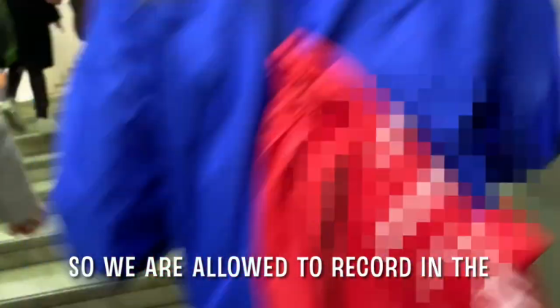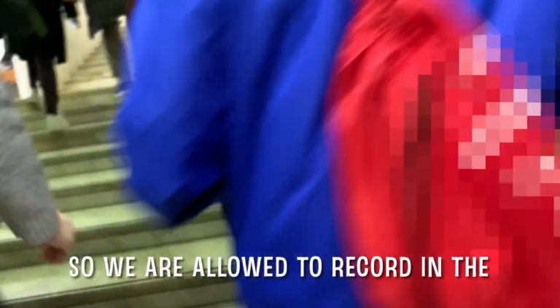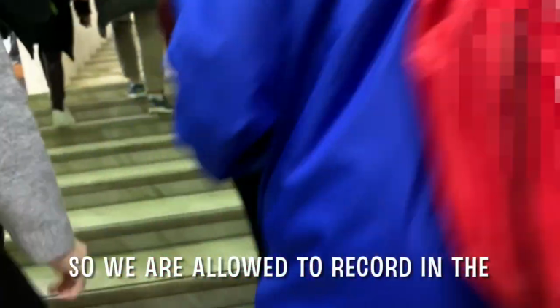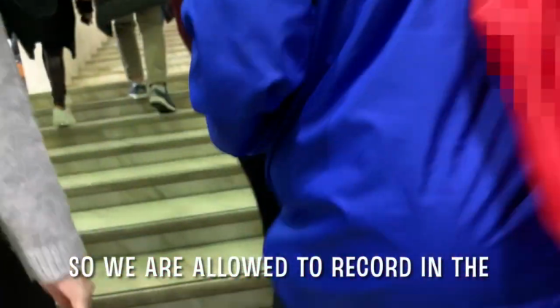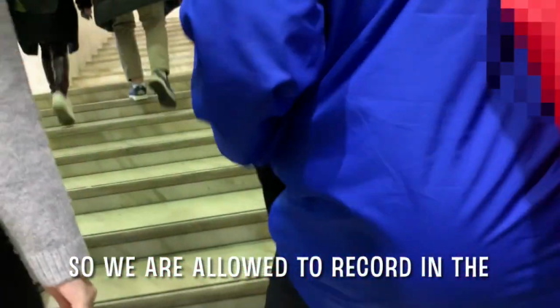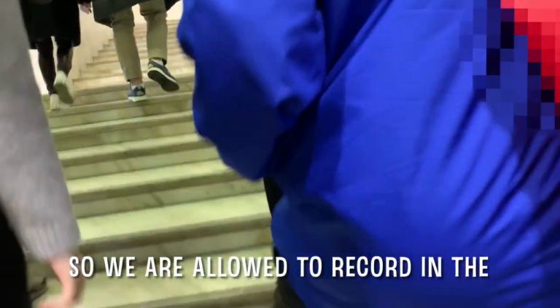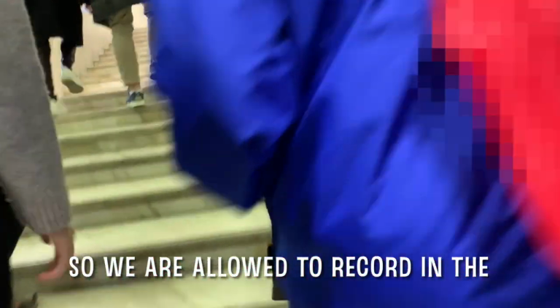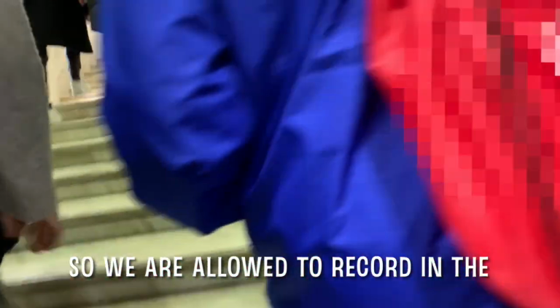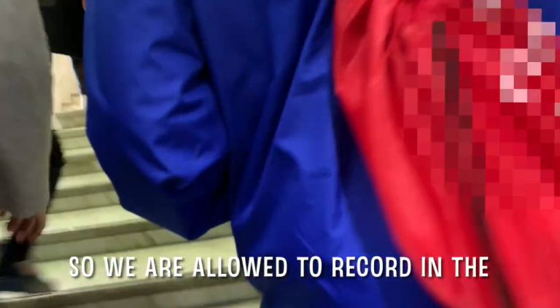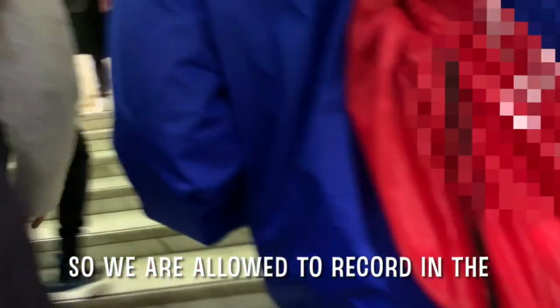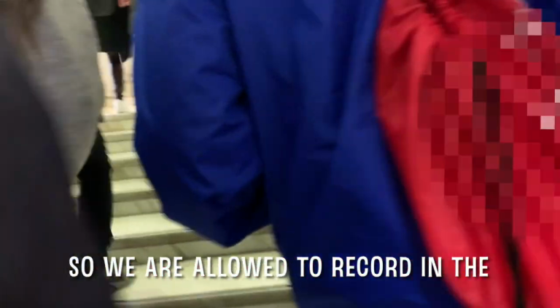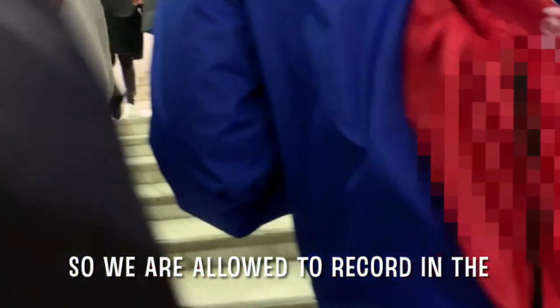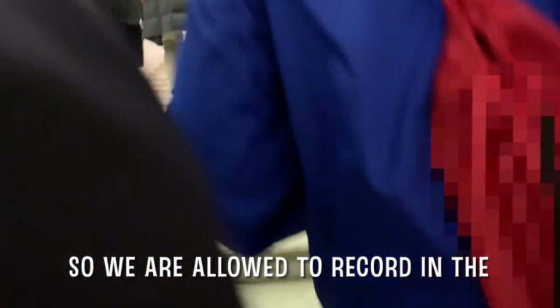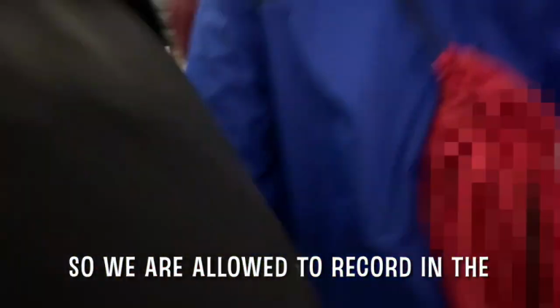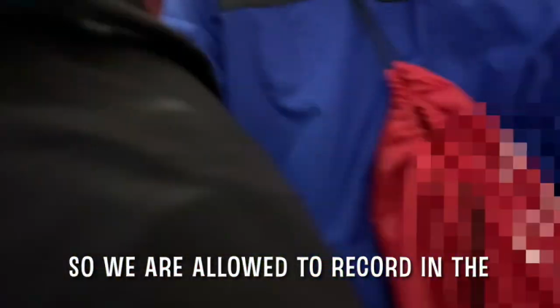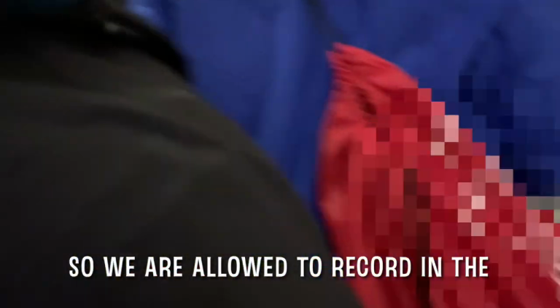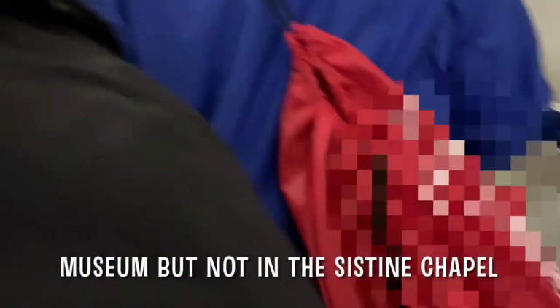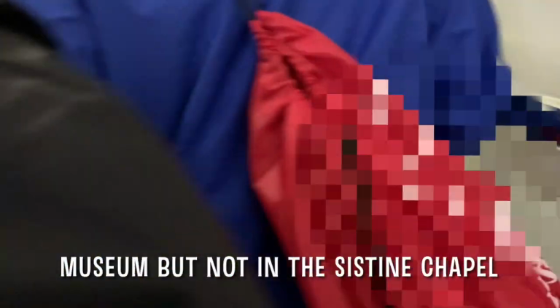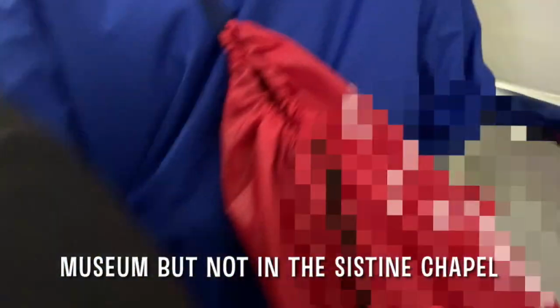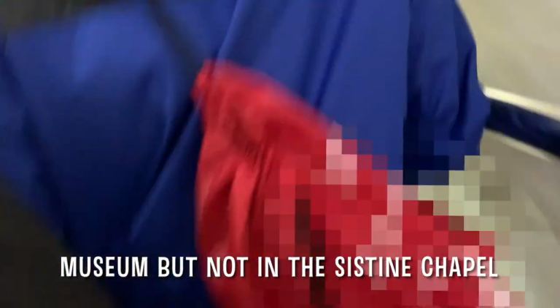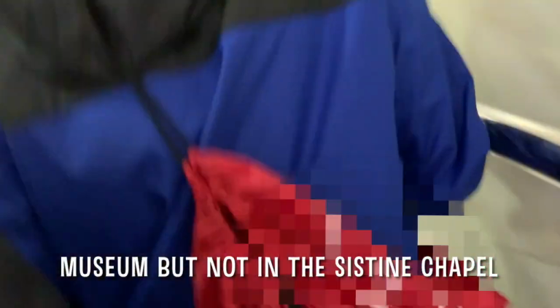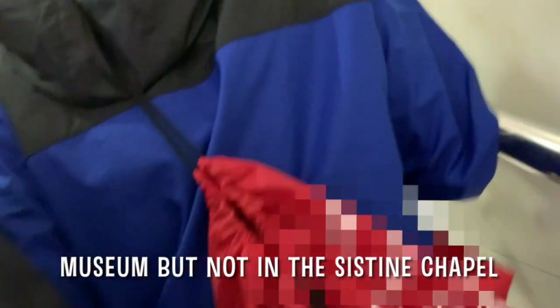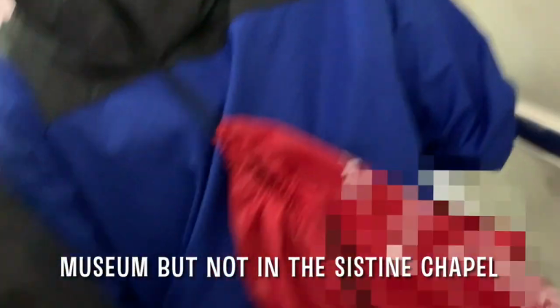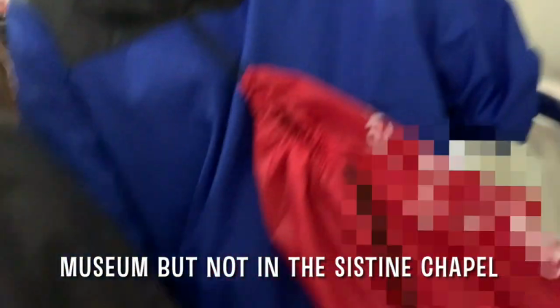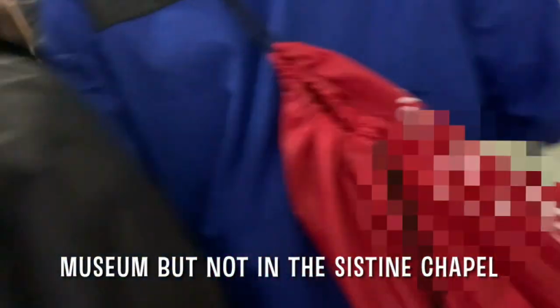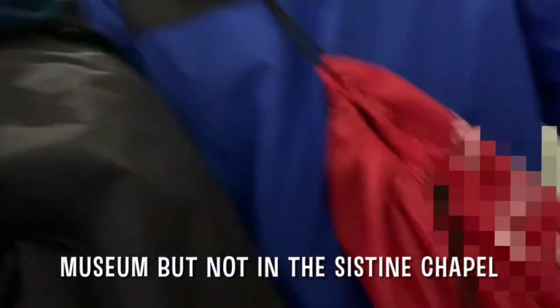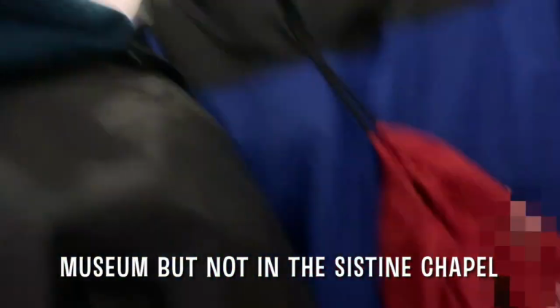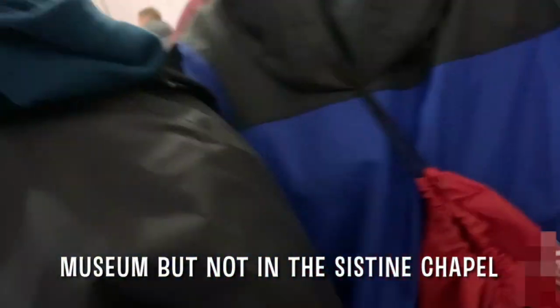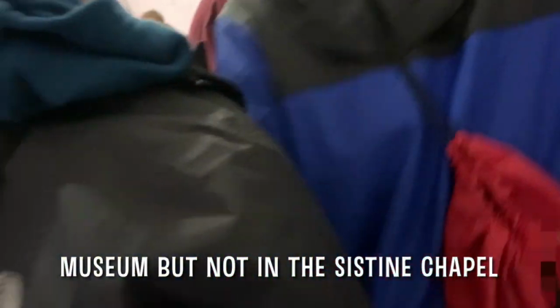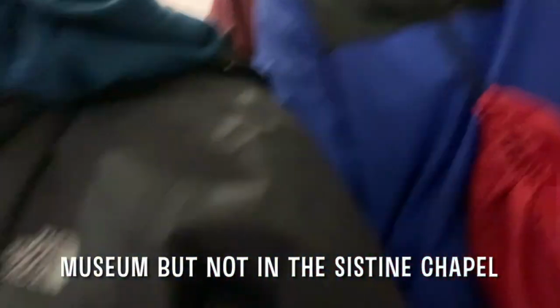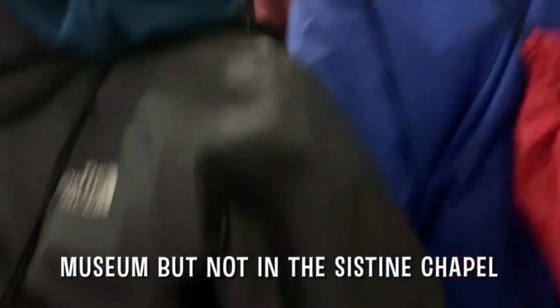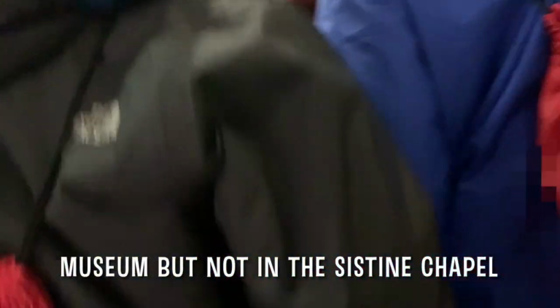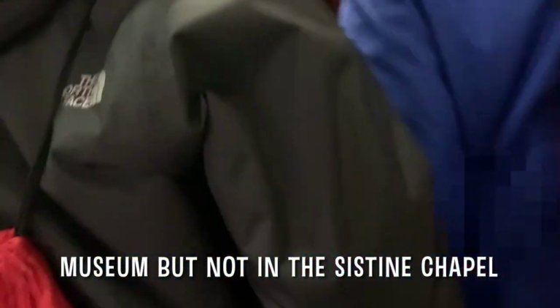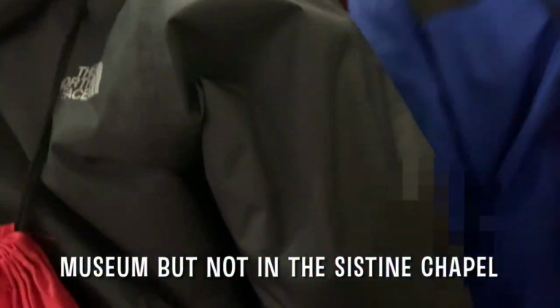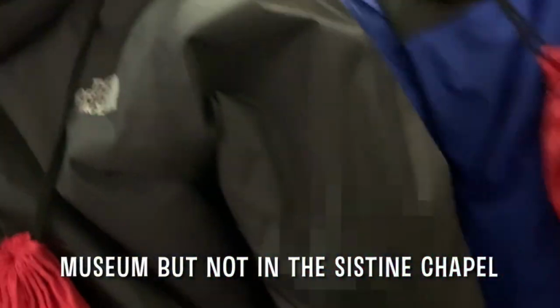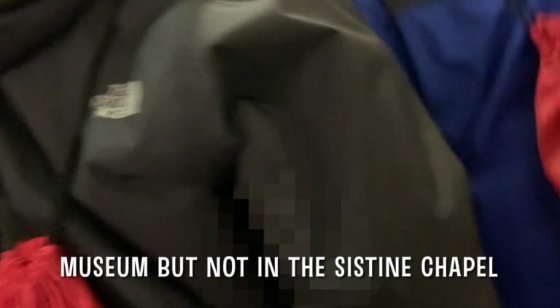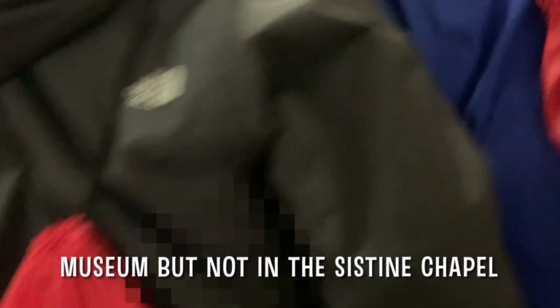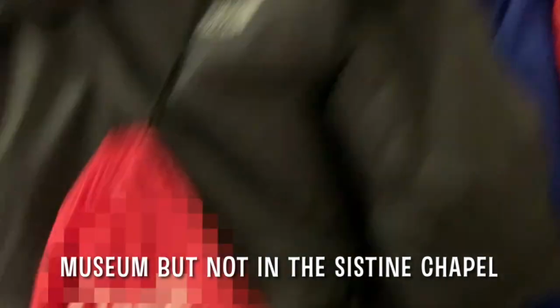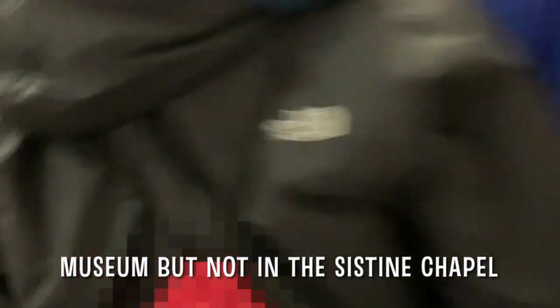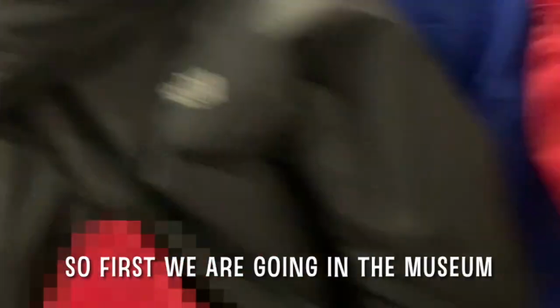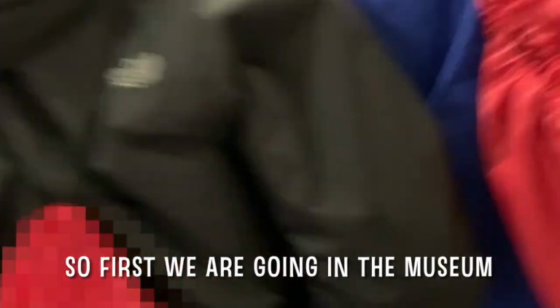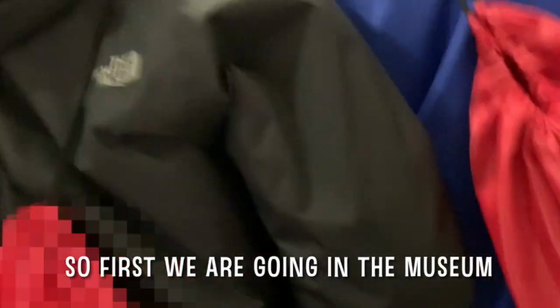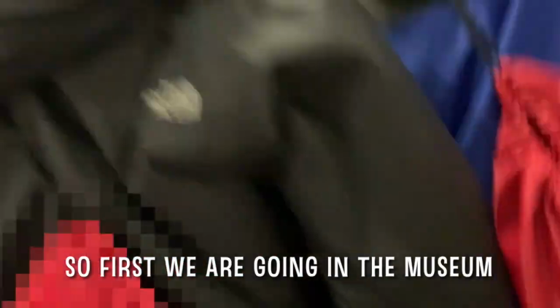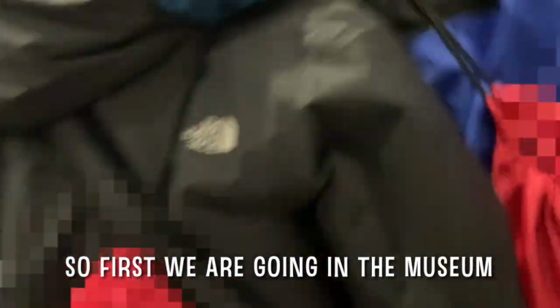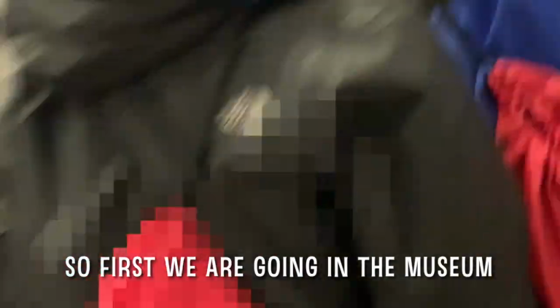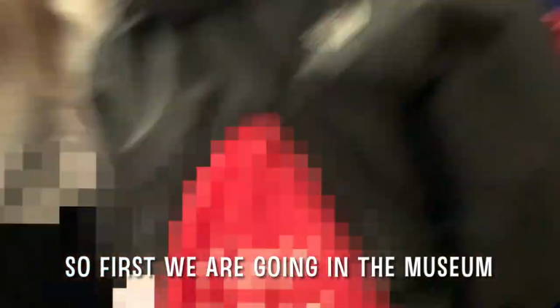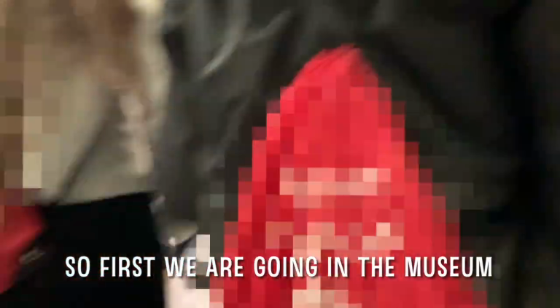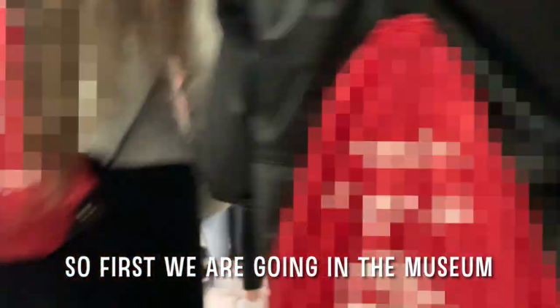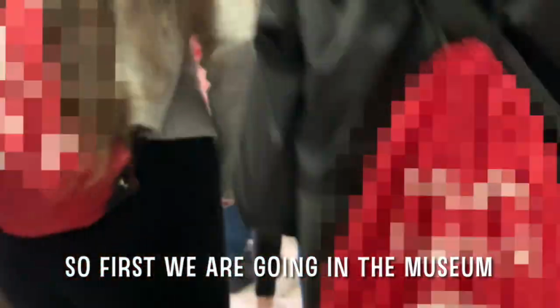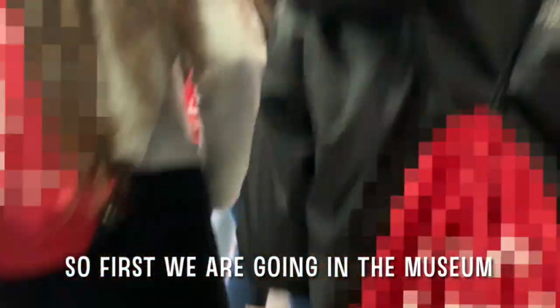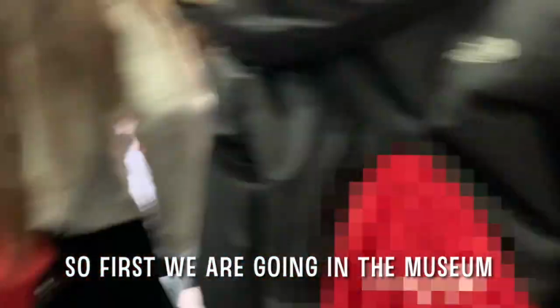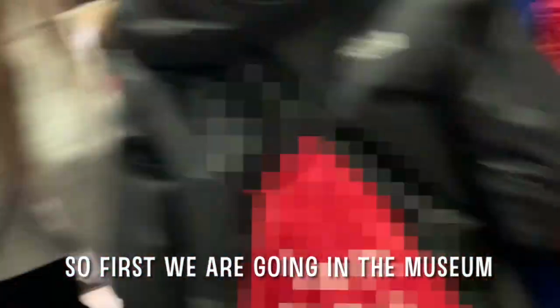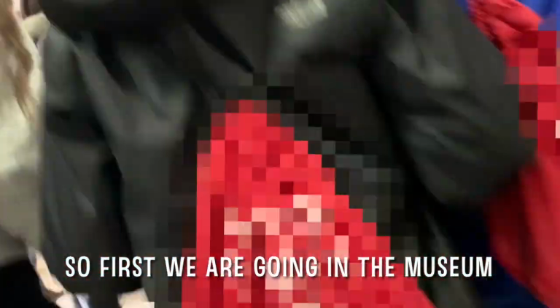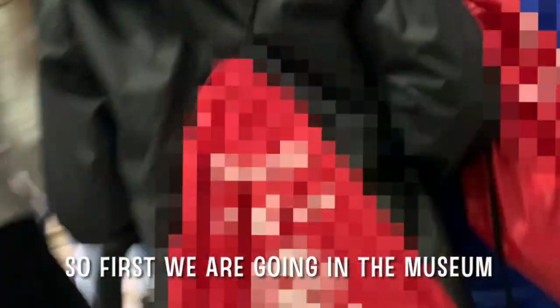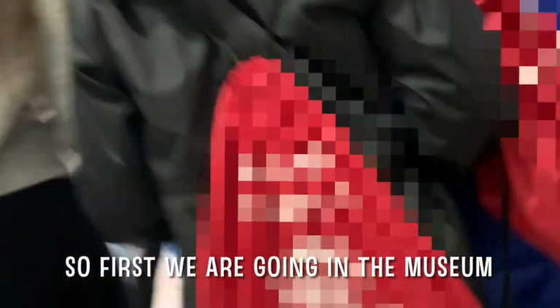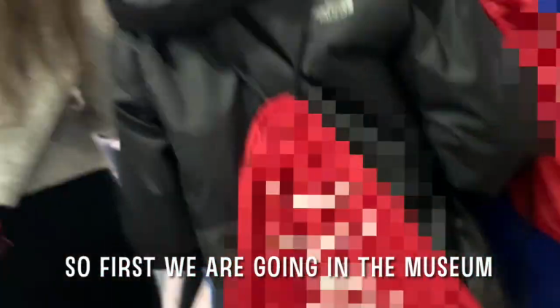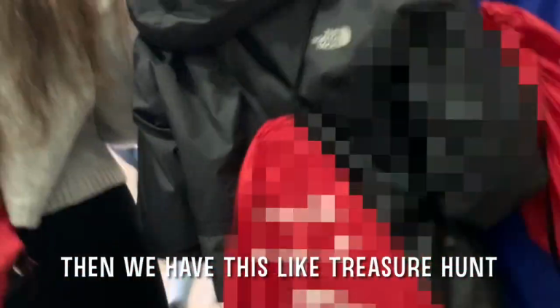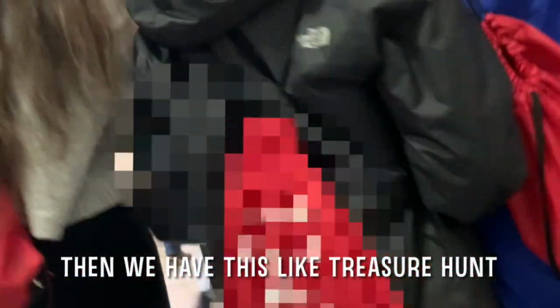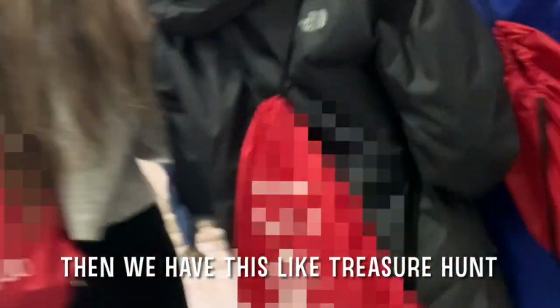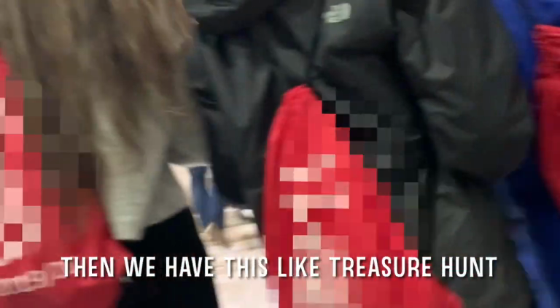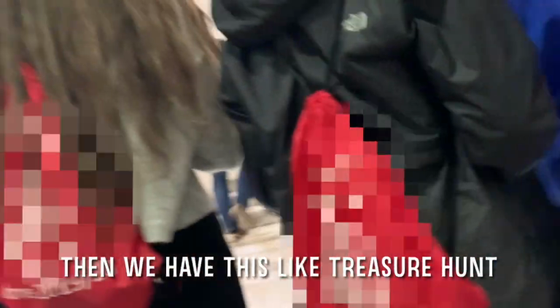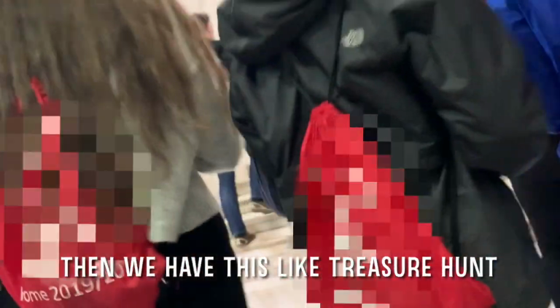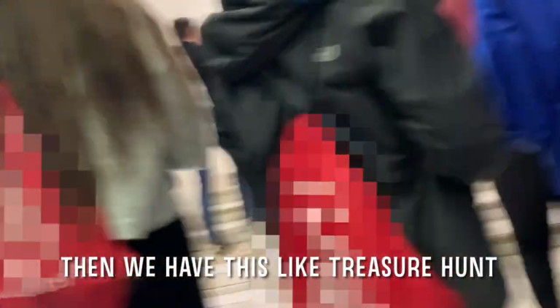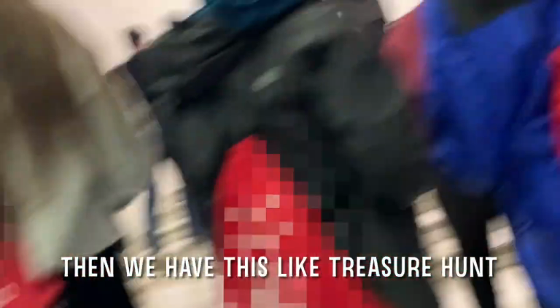We're allowed to record in the museum but not in the Sistine Chapel. So first we're going to the museum and then we have this like treasure hunt or something.